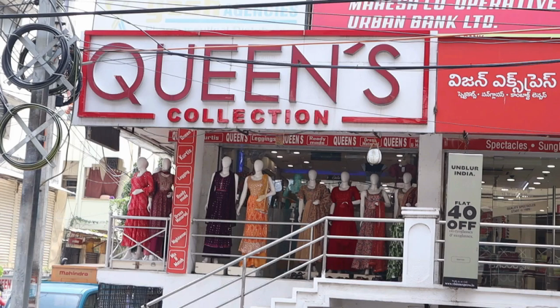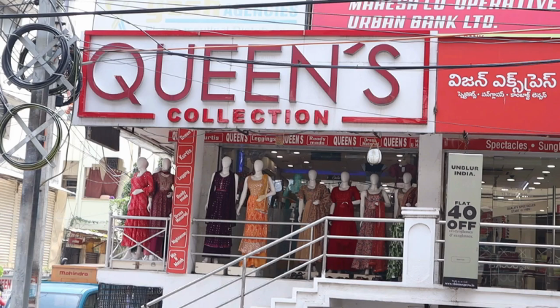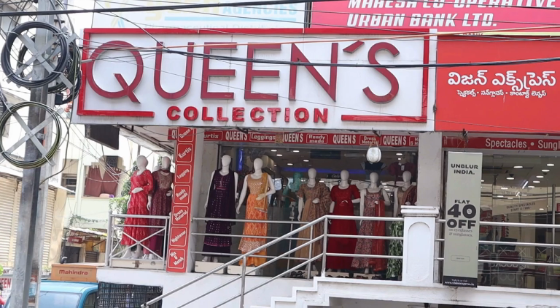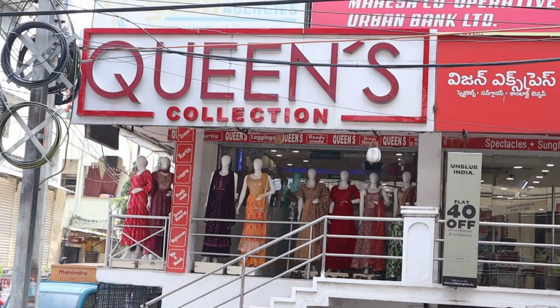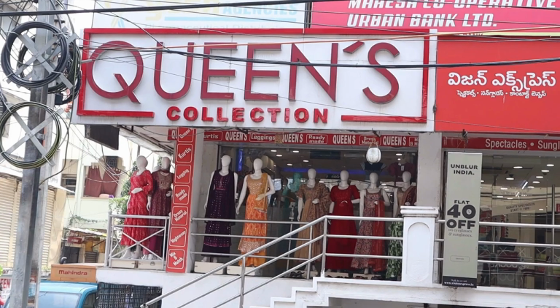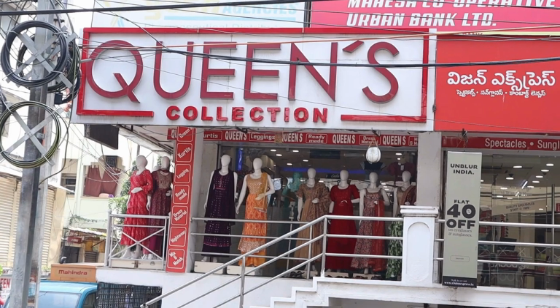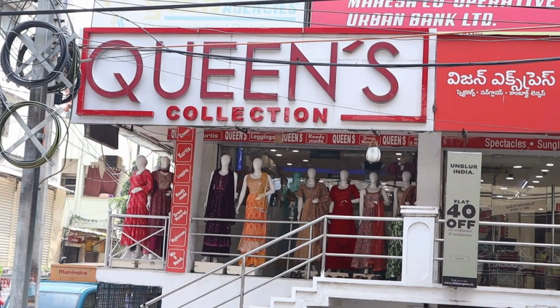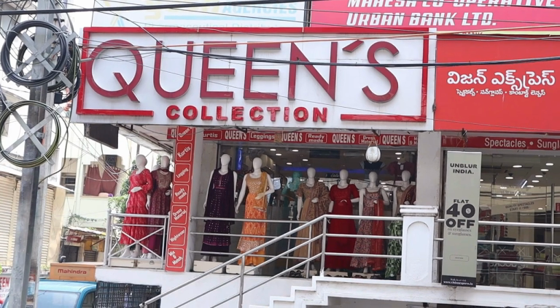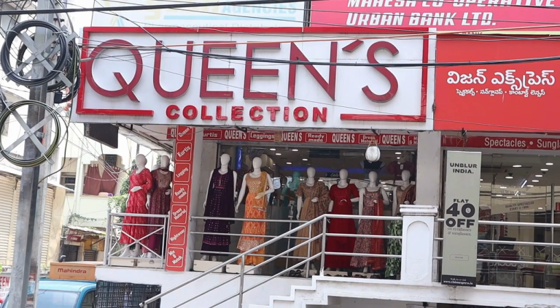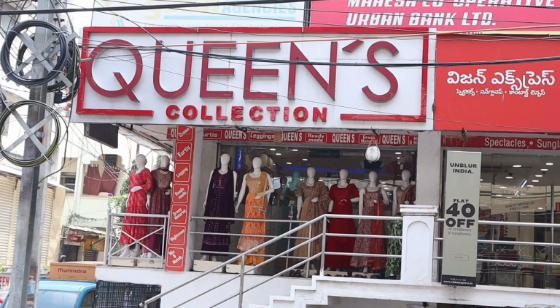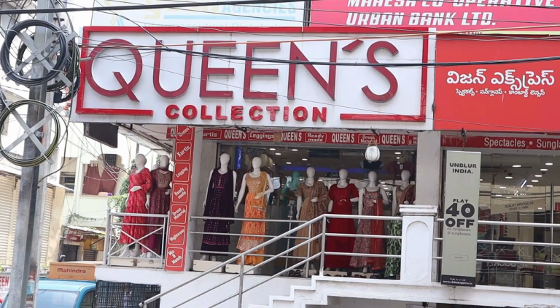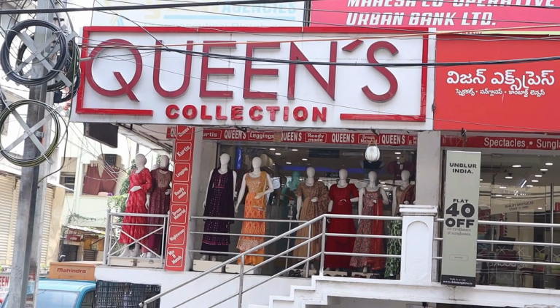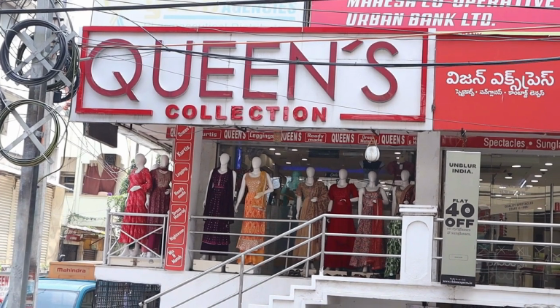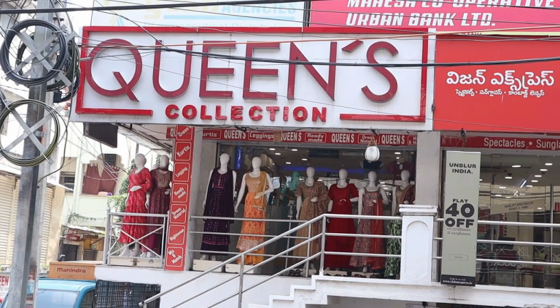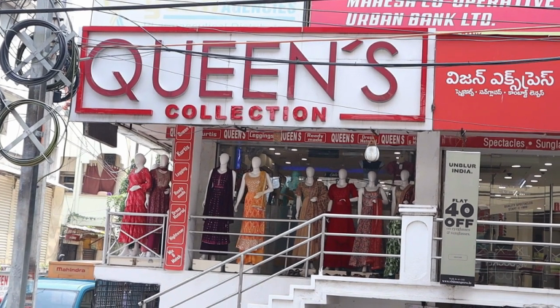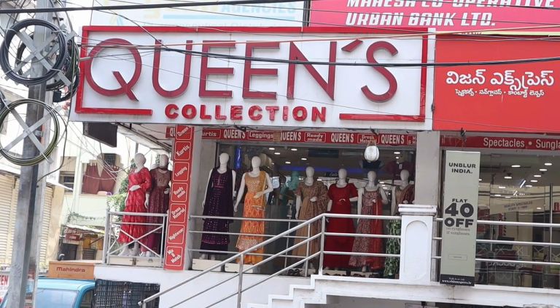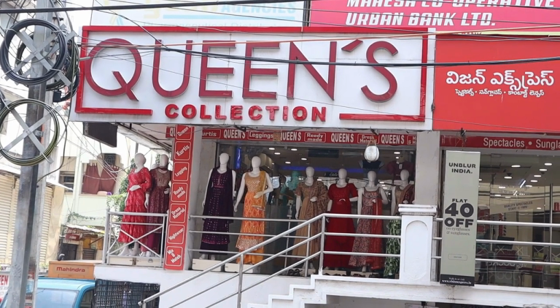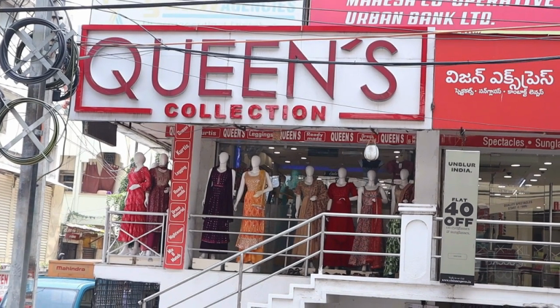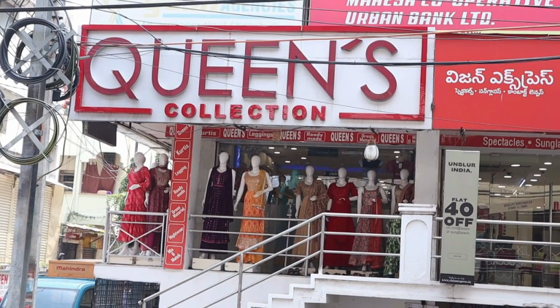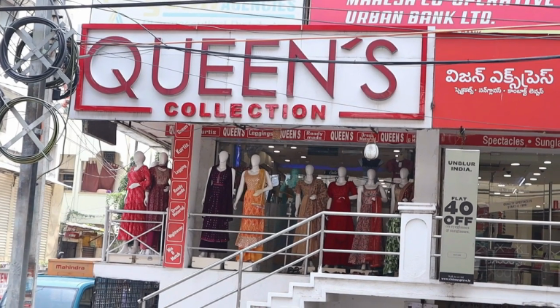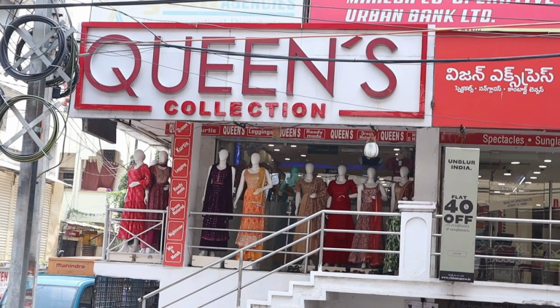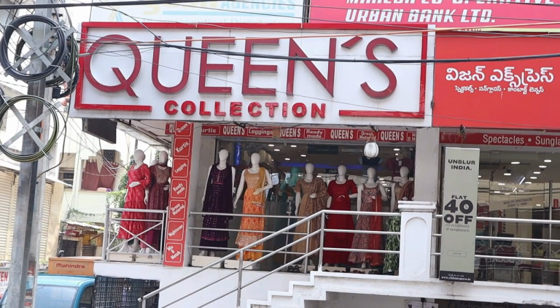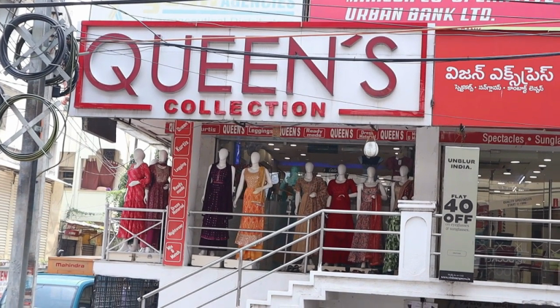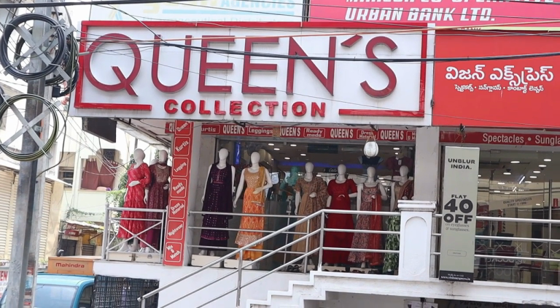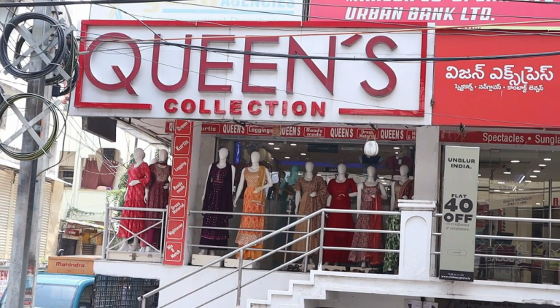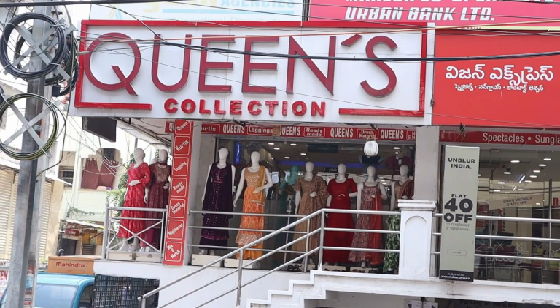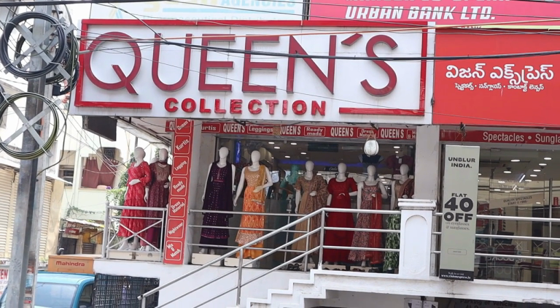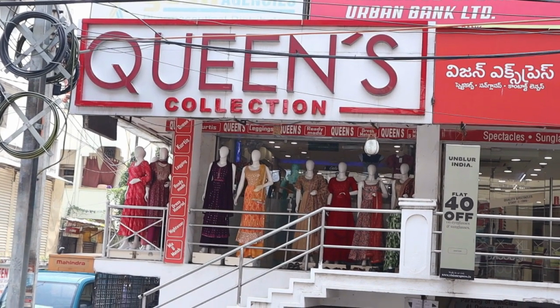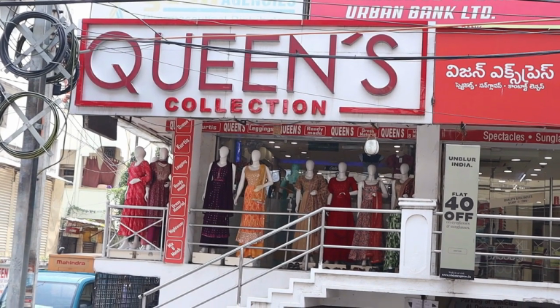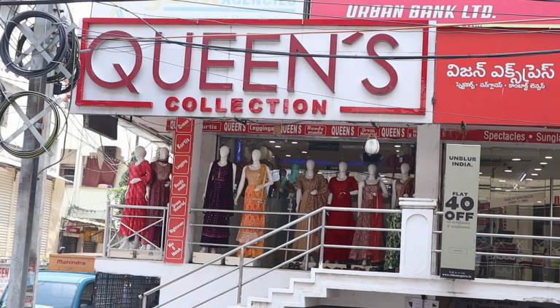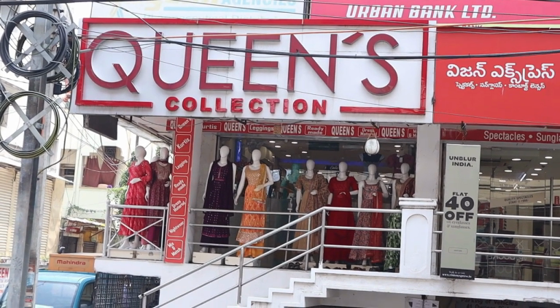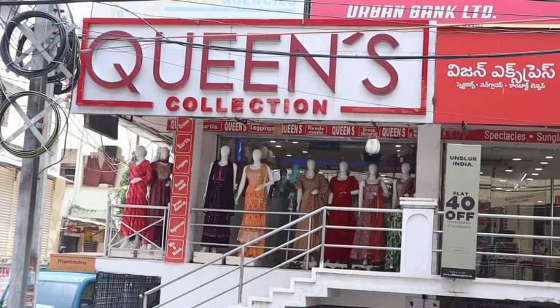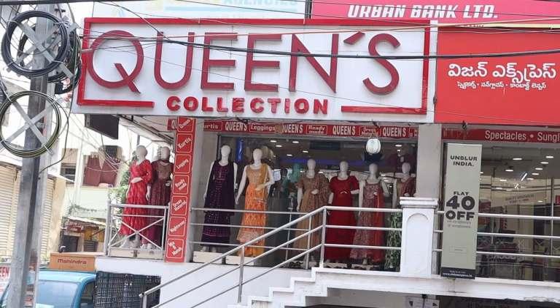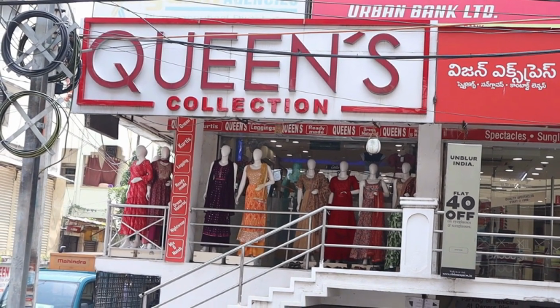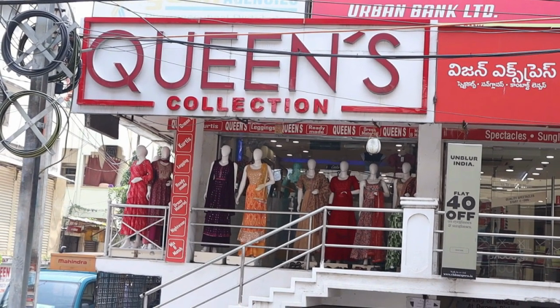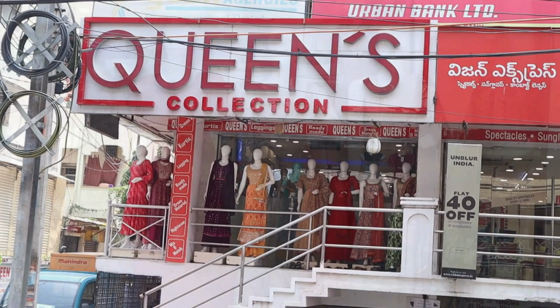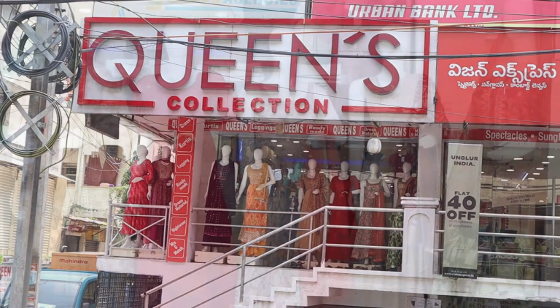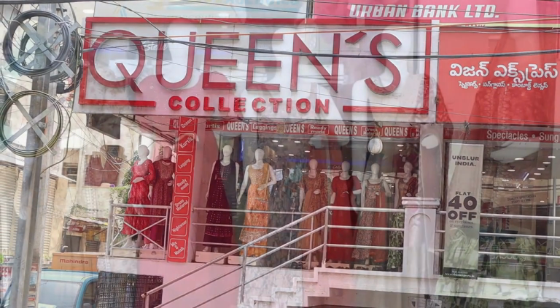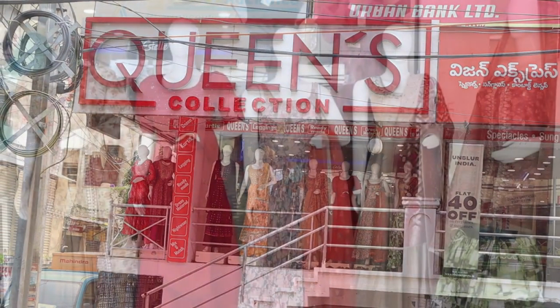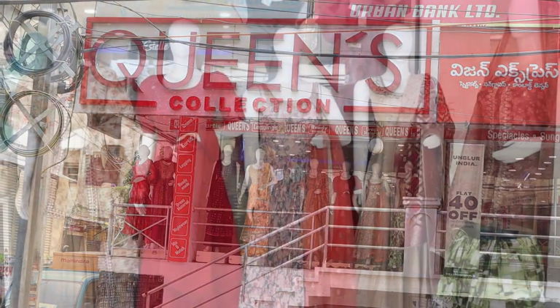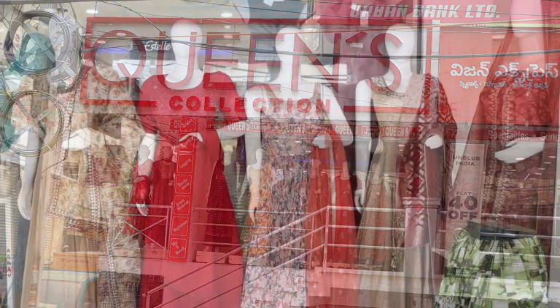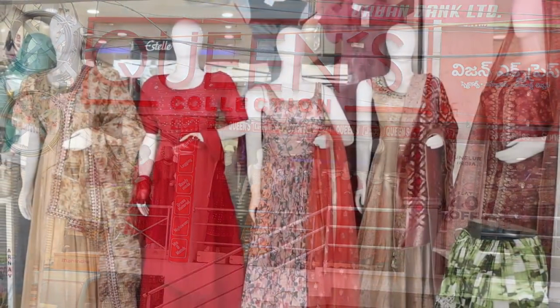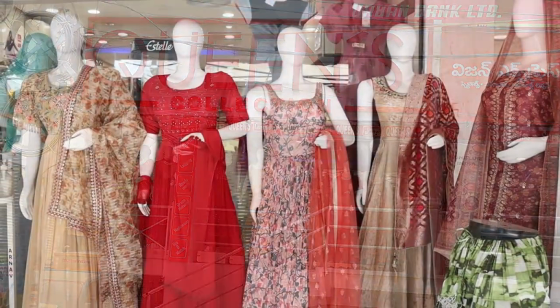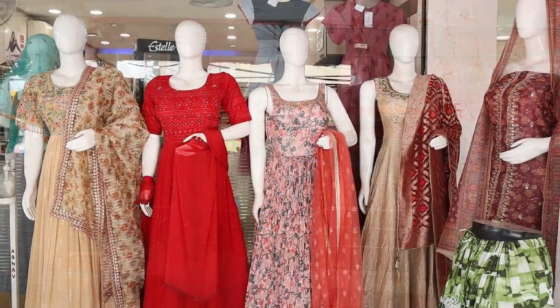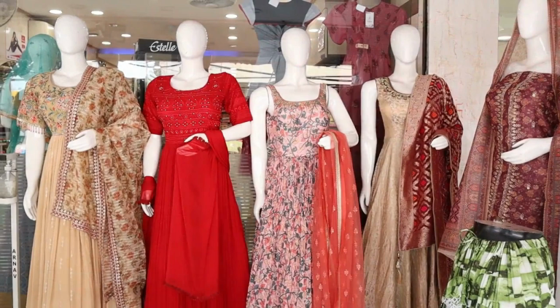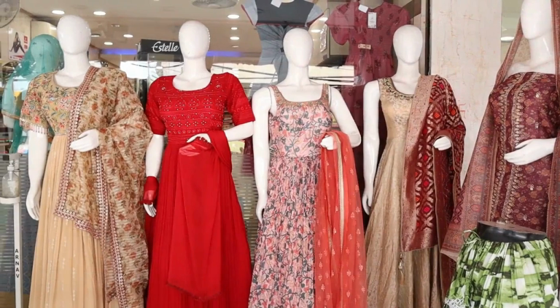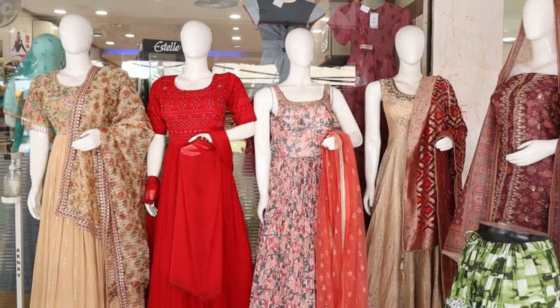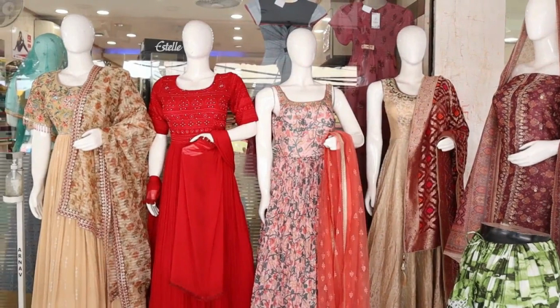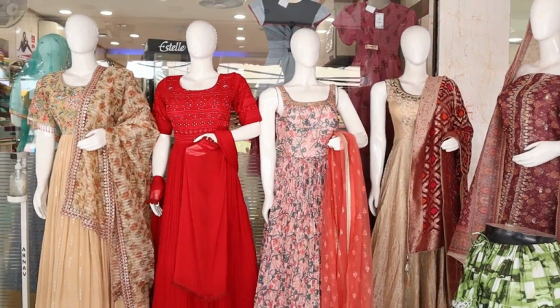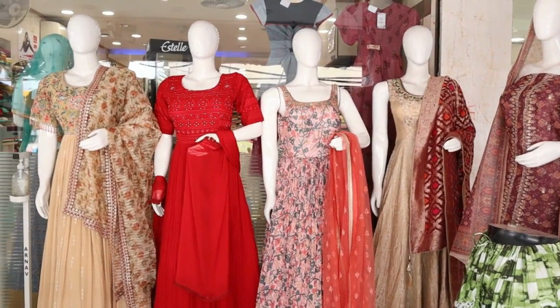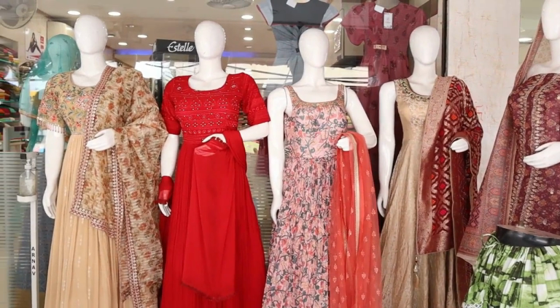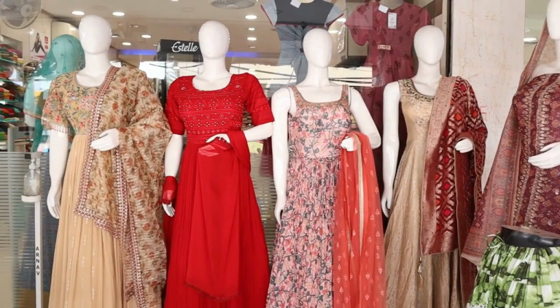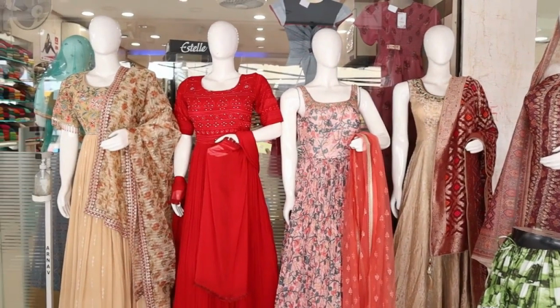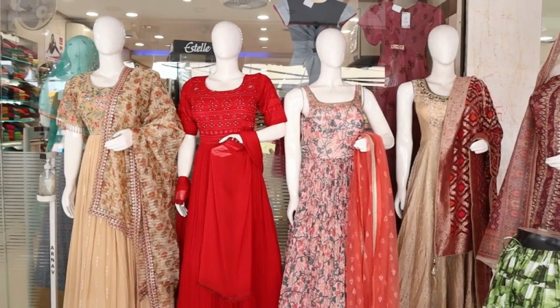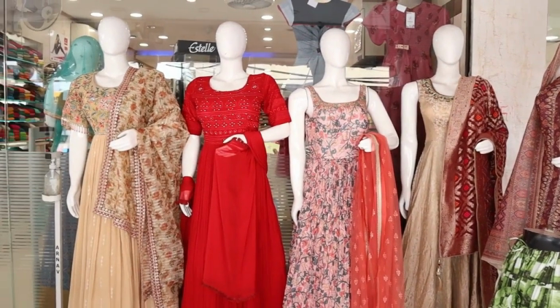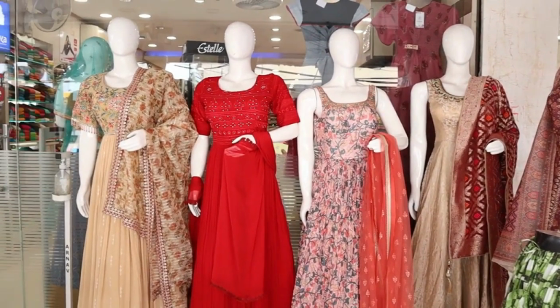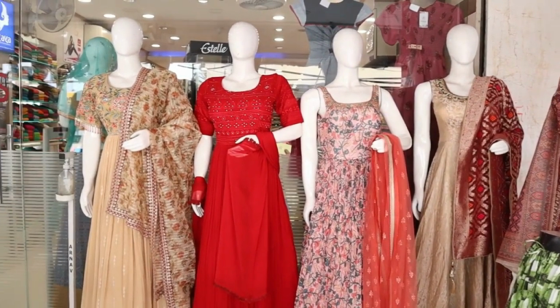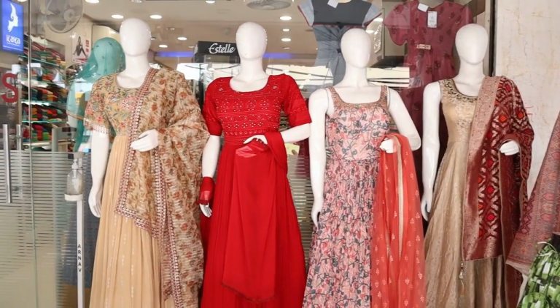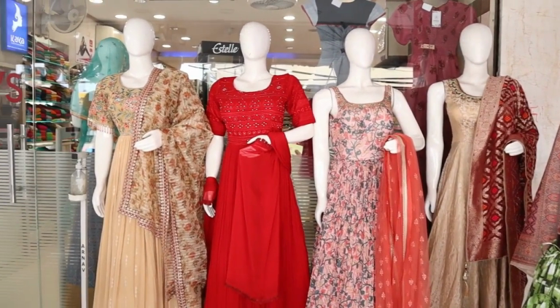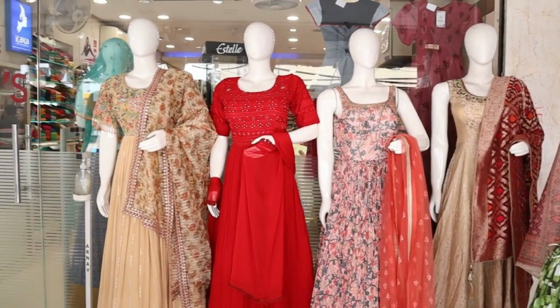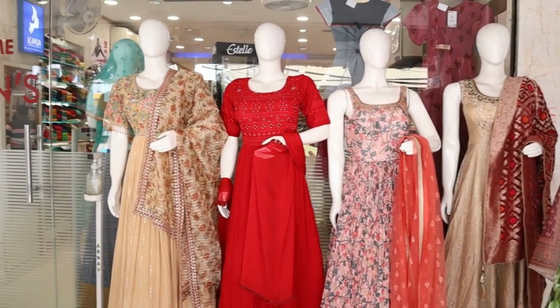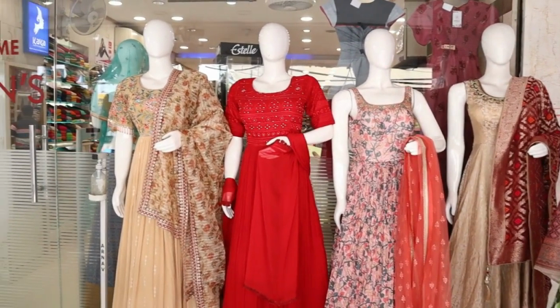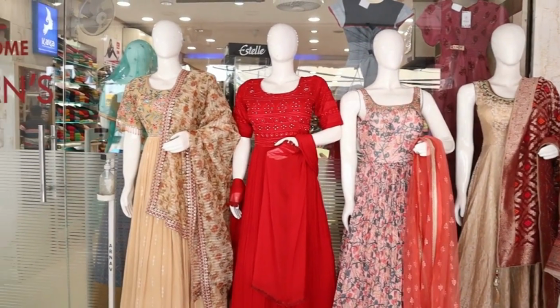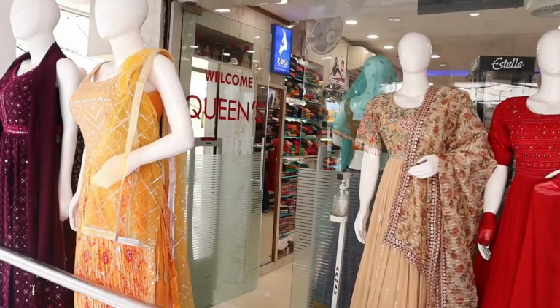Hi friends, welcome to Queen's Collection, my fashion destination. I'm here with all my friends. I thank you so much for your continuous support.